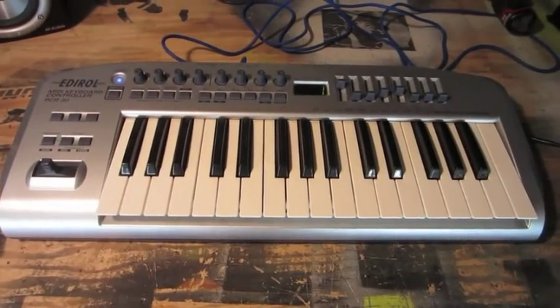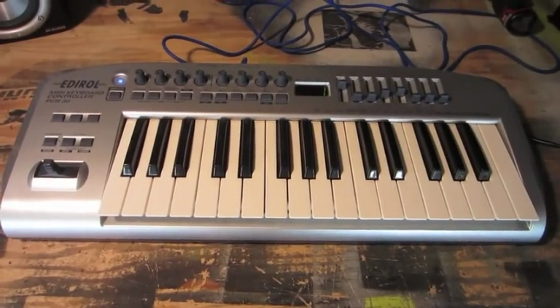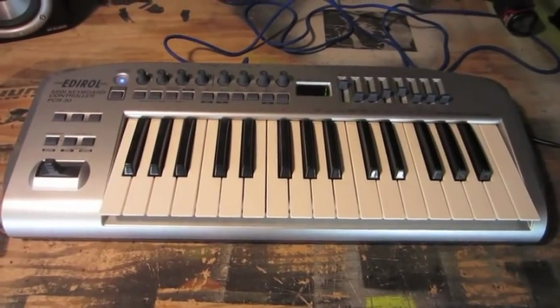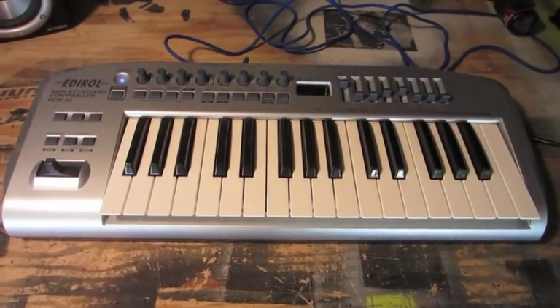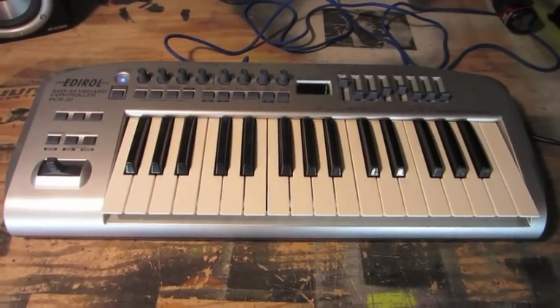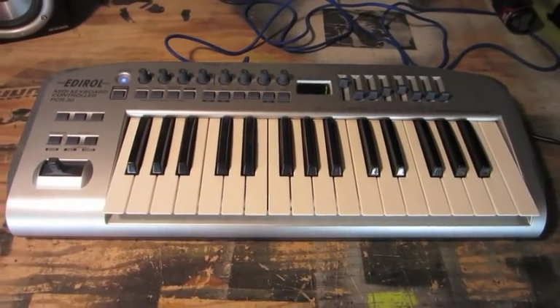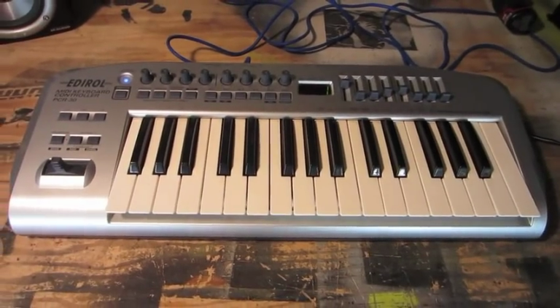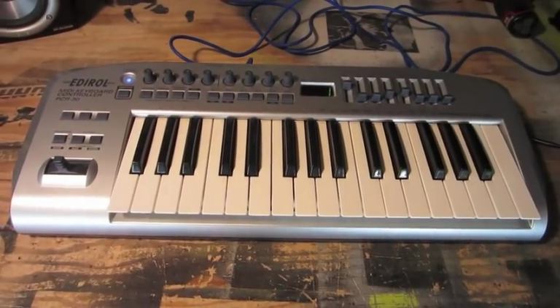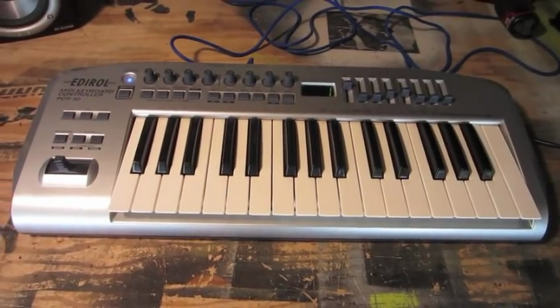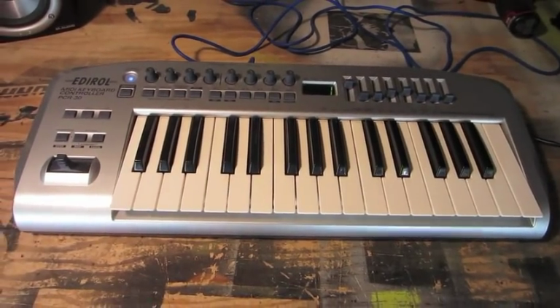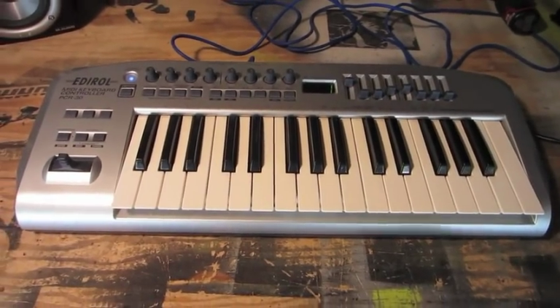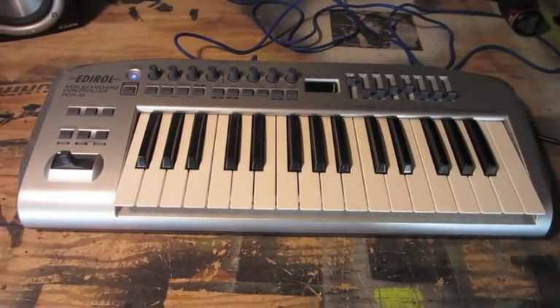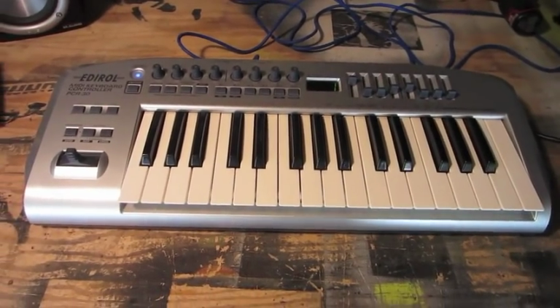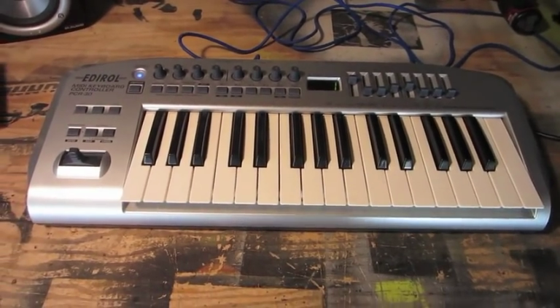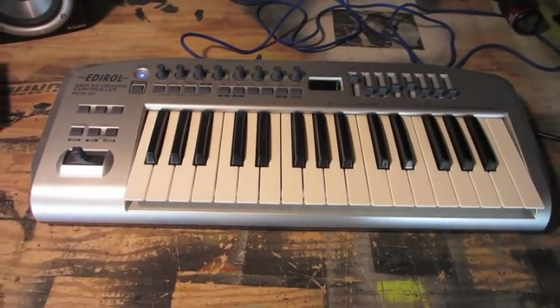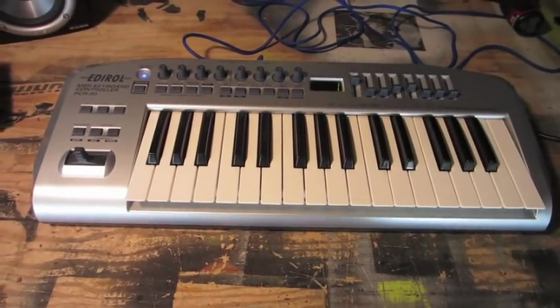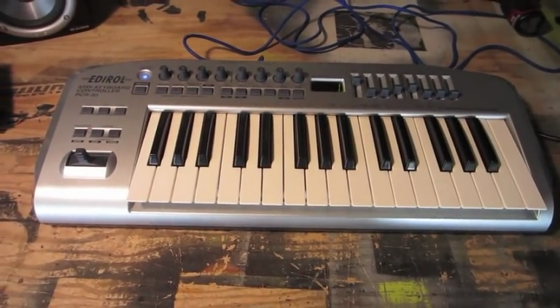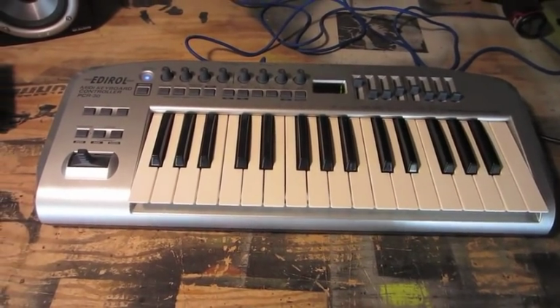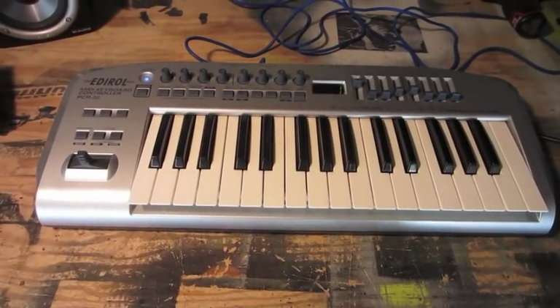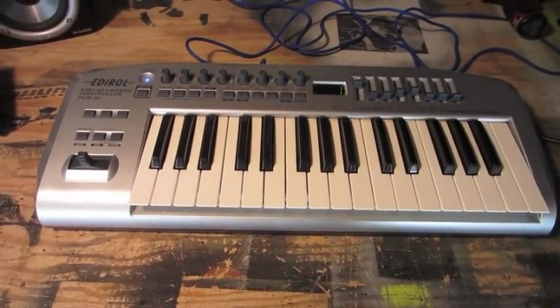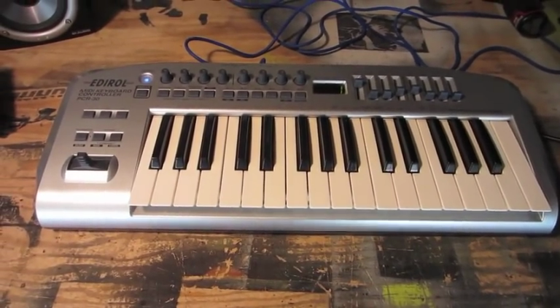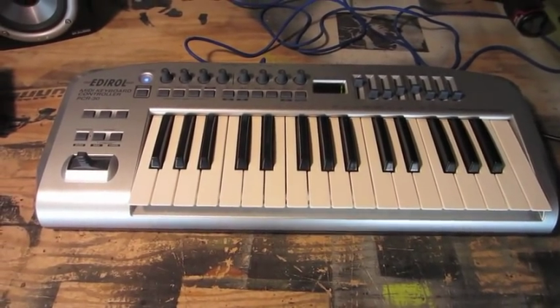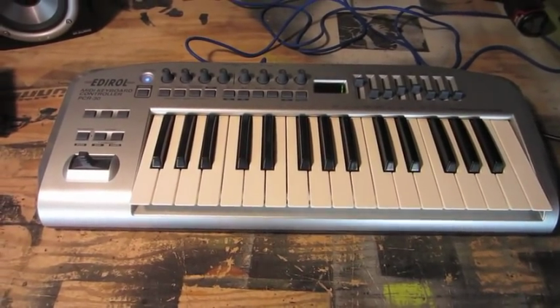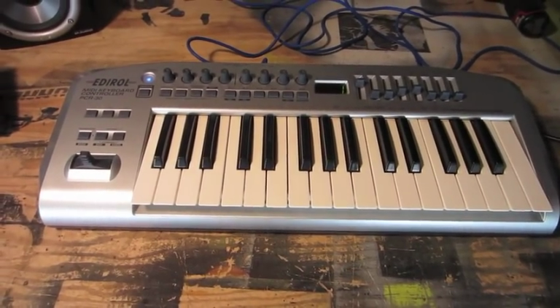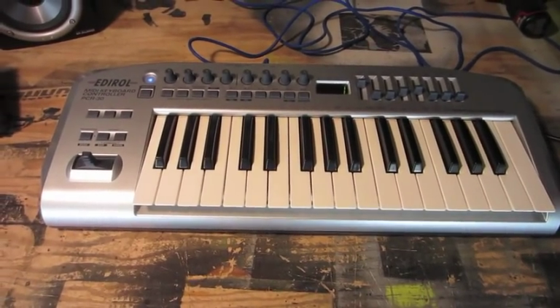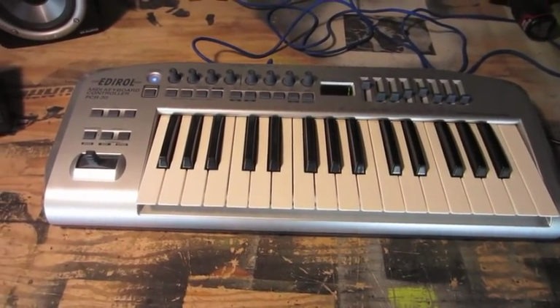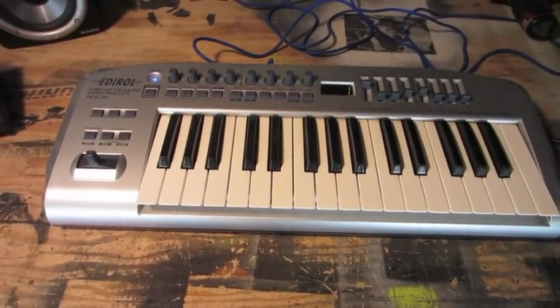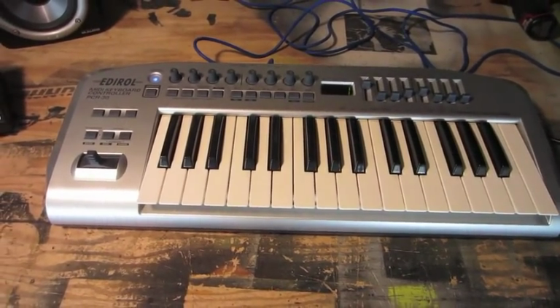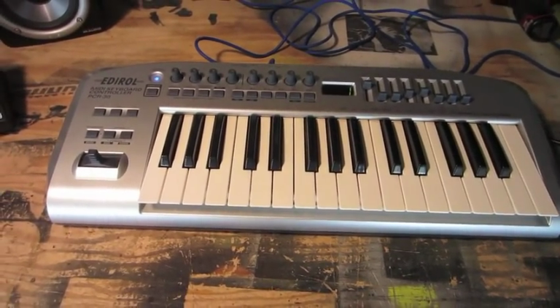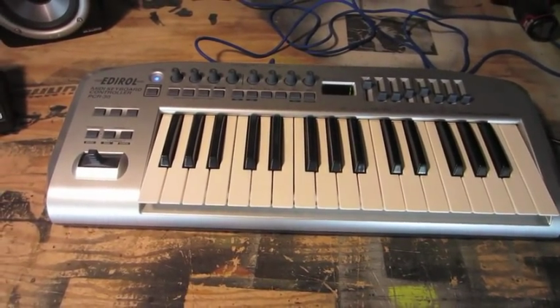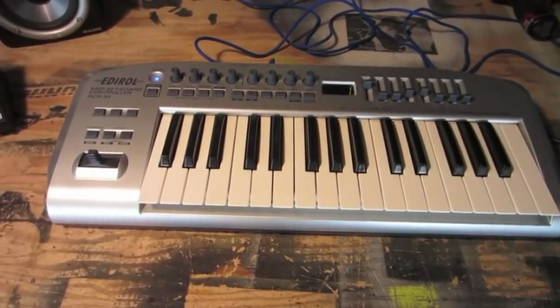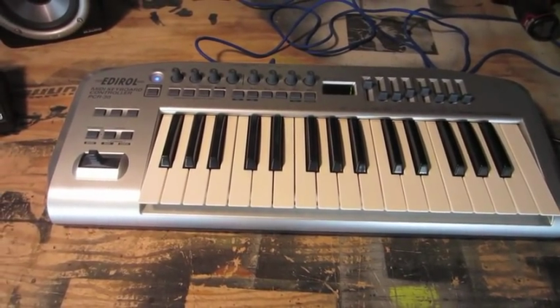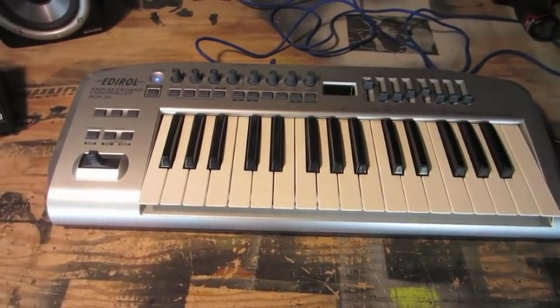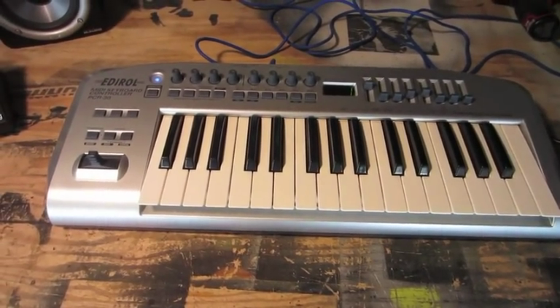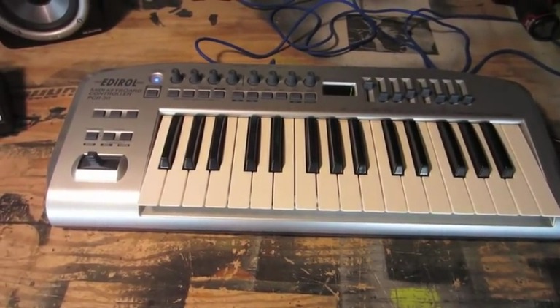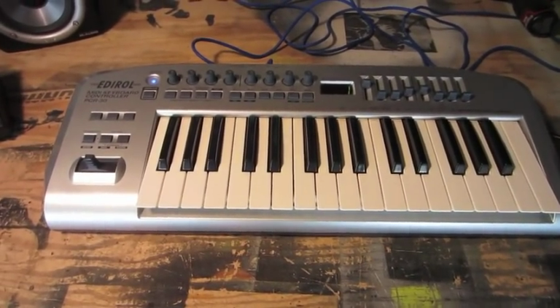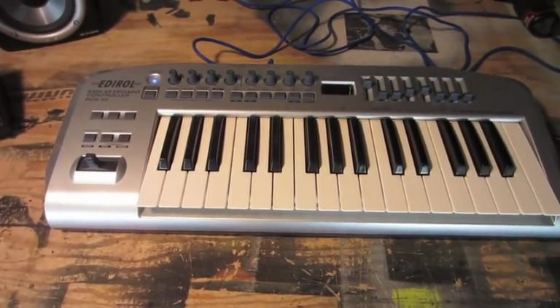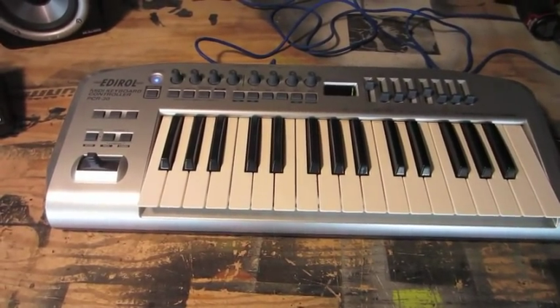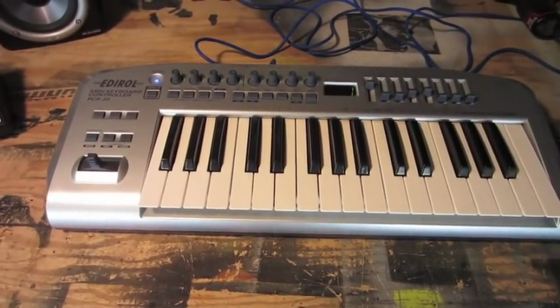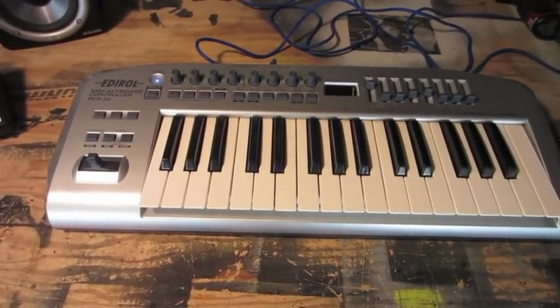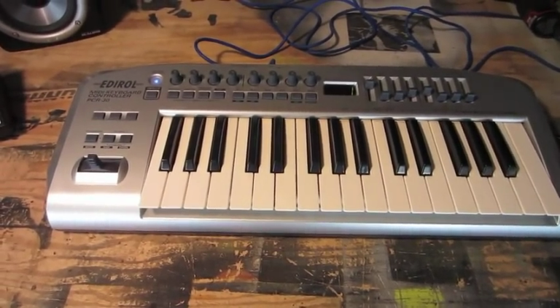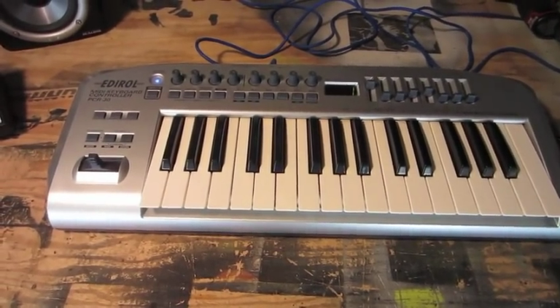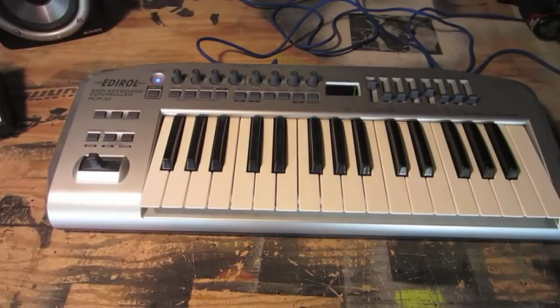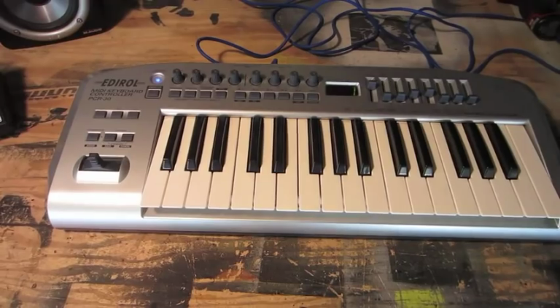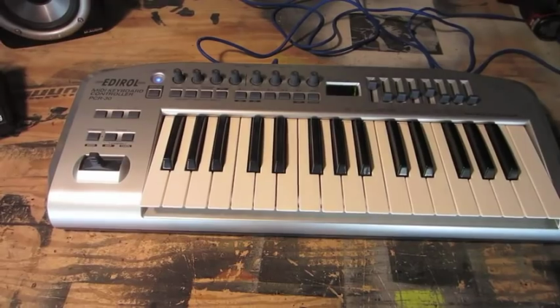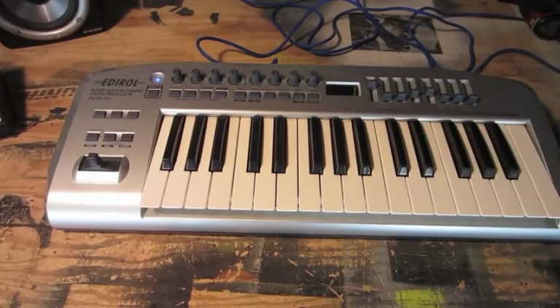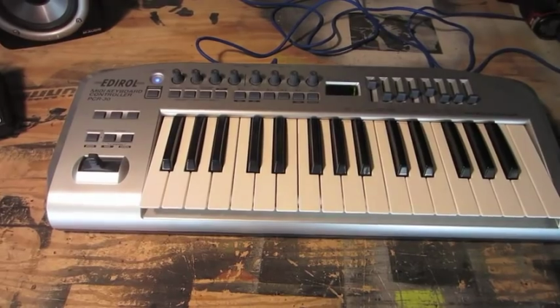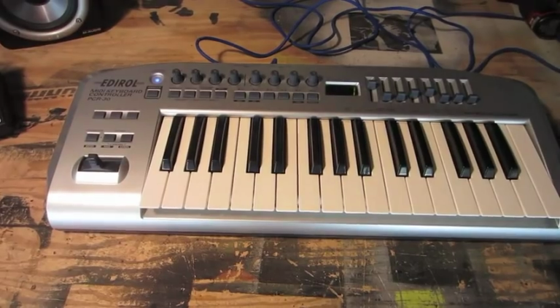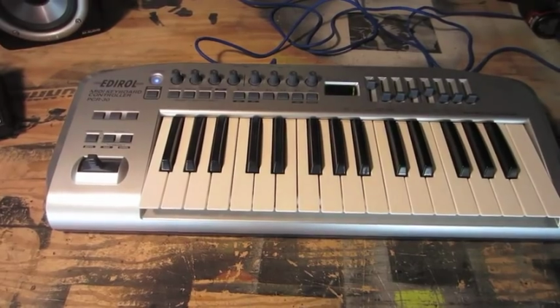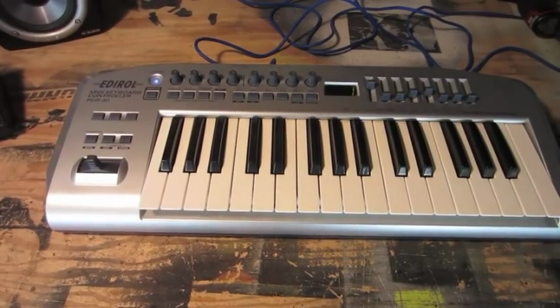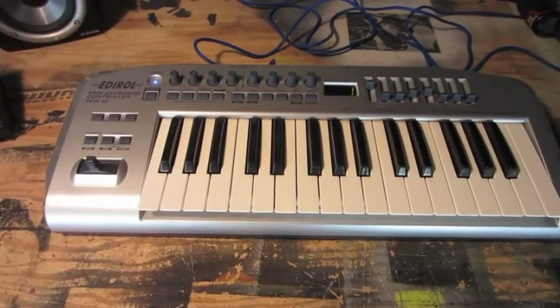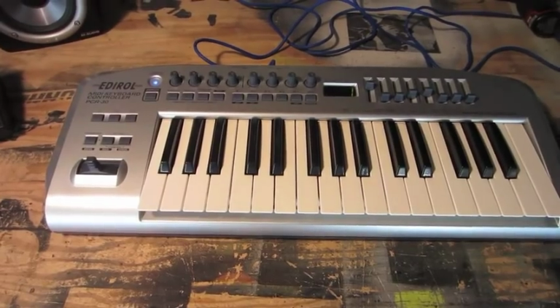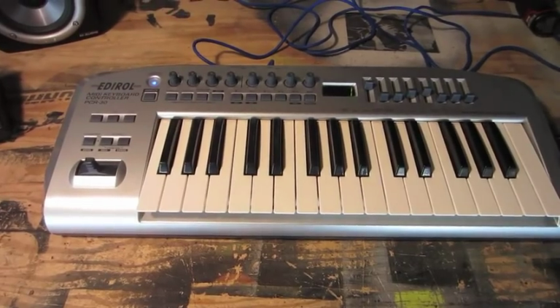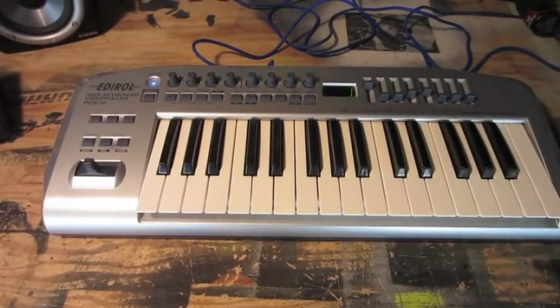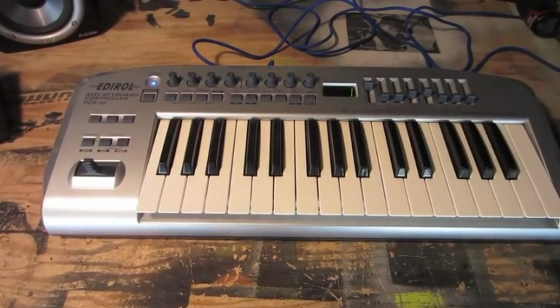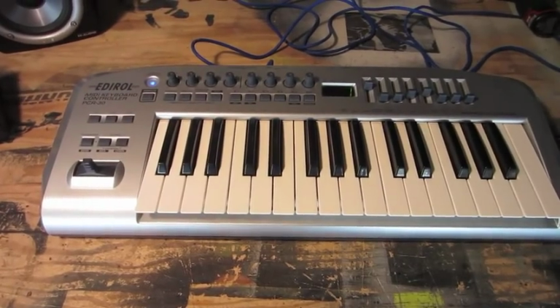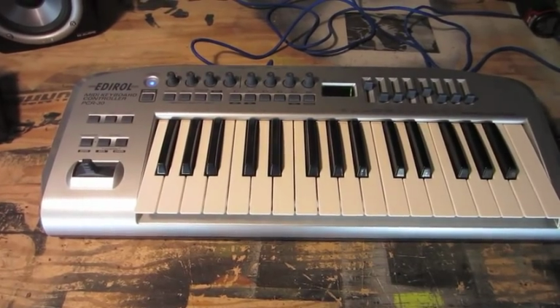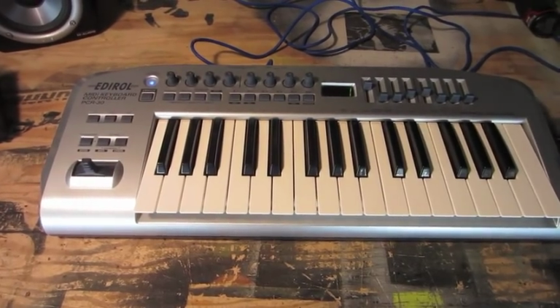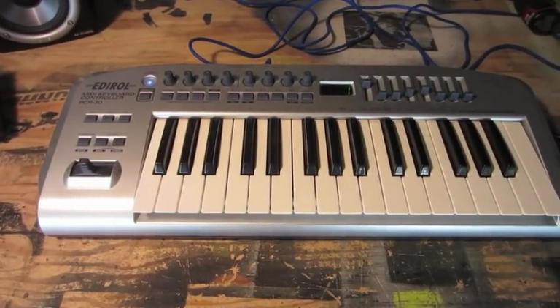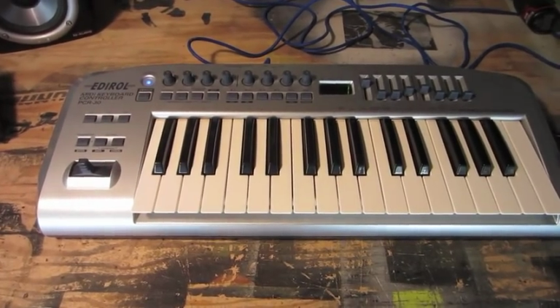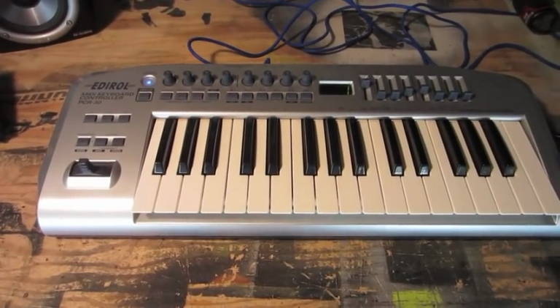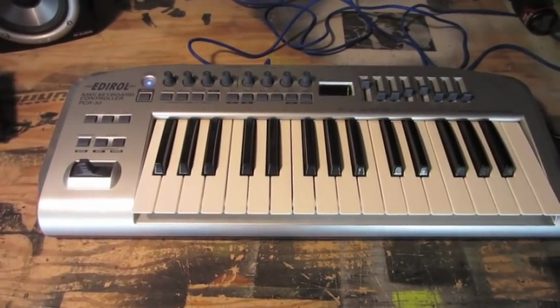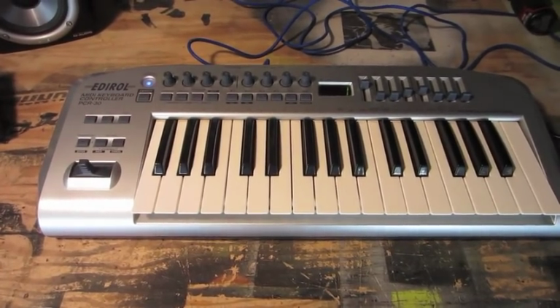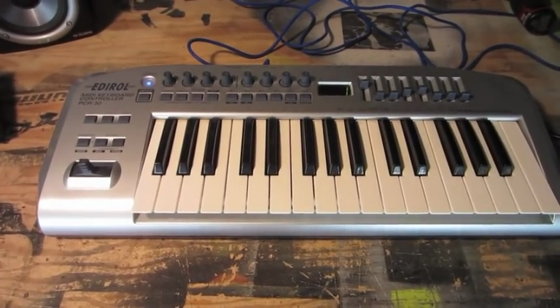Hi, my name is Mike and today I'm going to attempt to fix some dead keys on my Edirol PCR-30 MIDI keyboard.